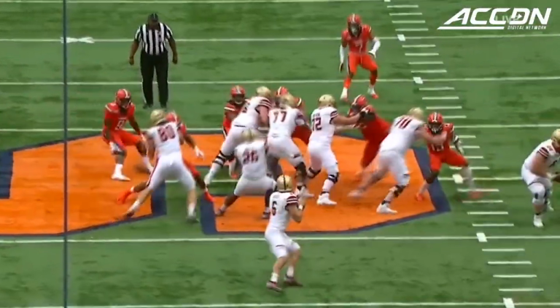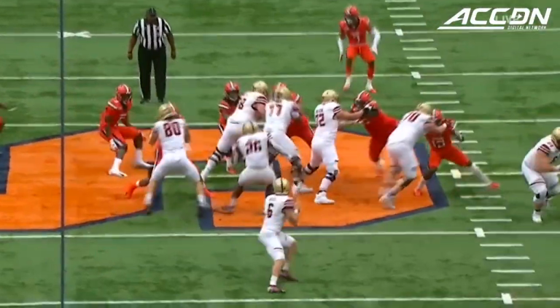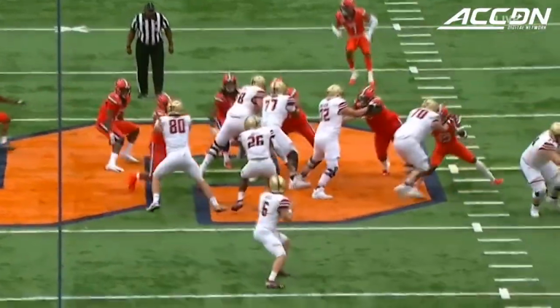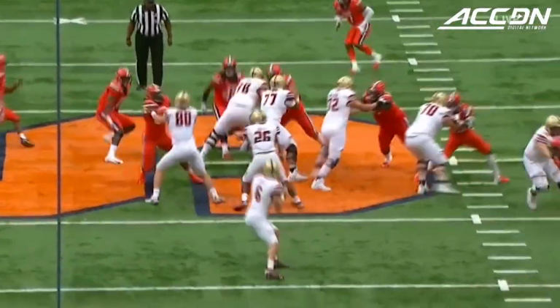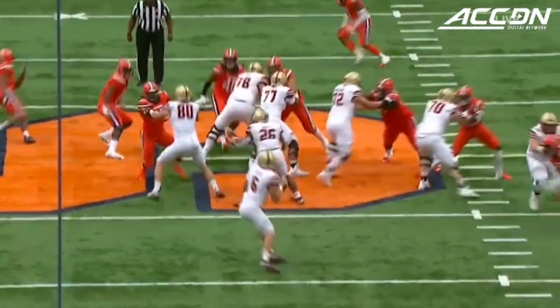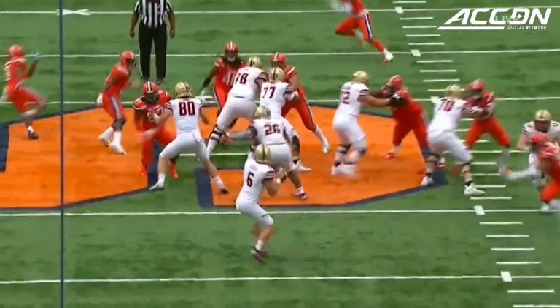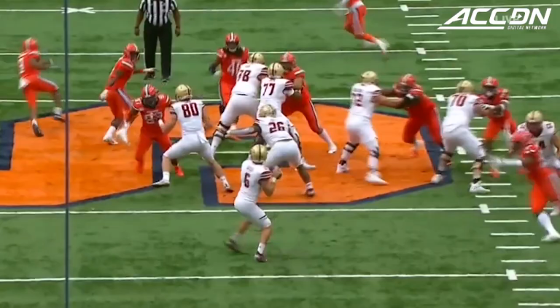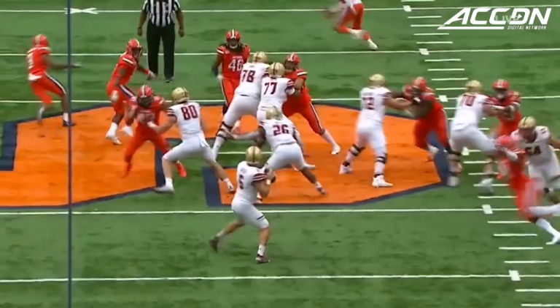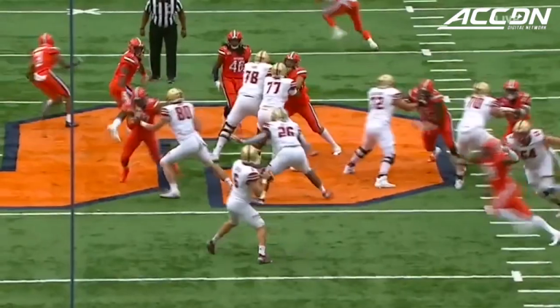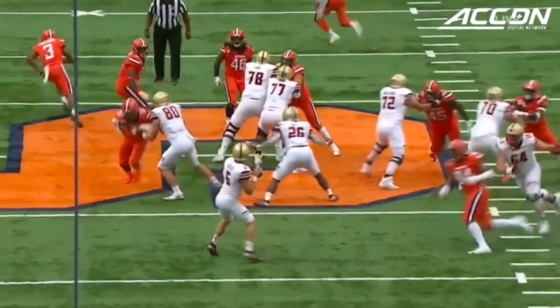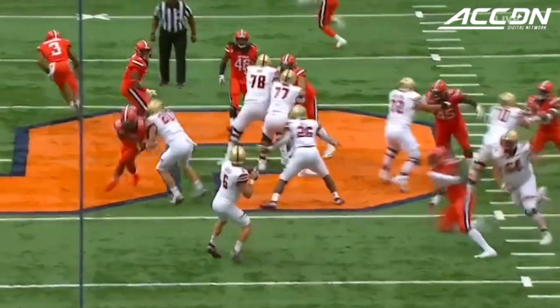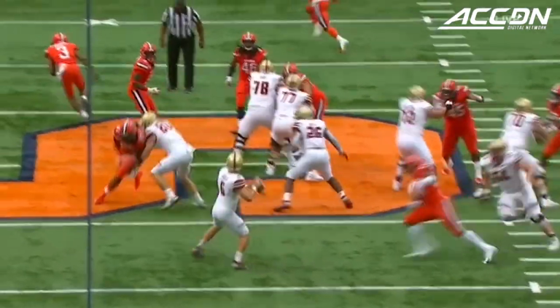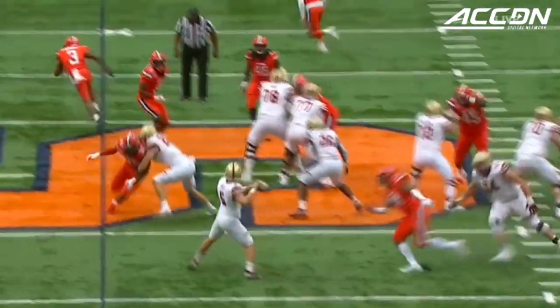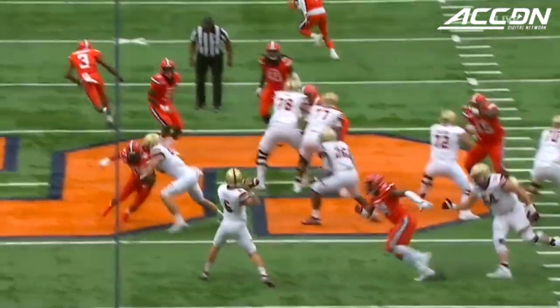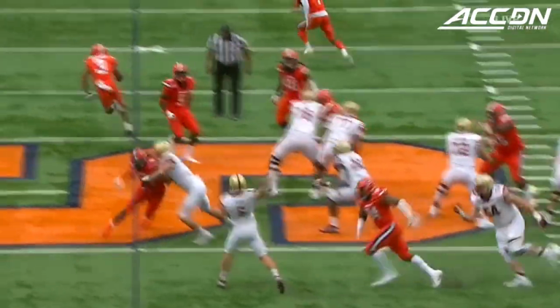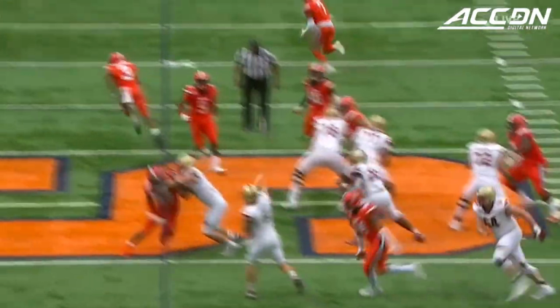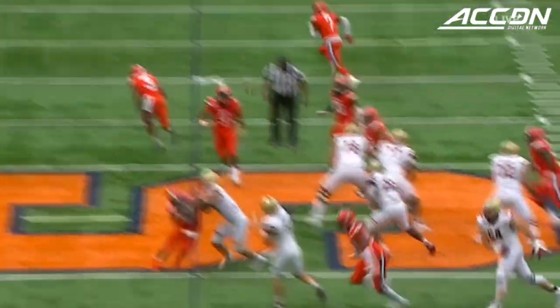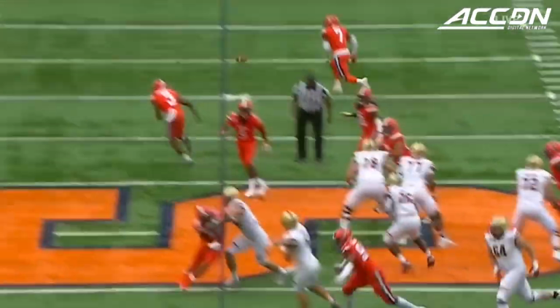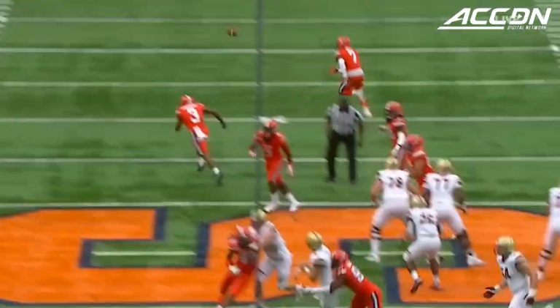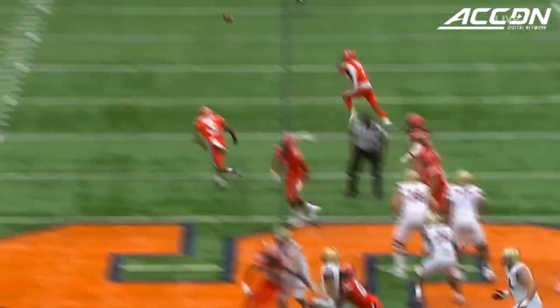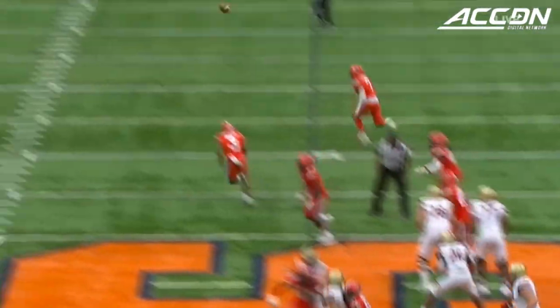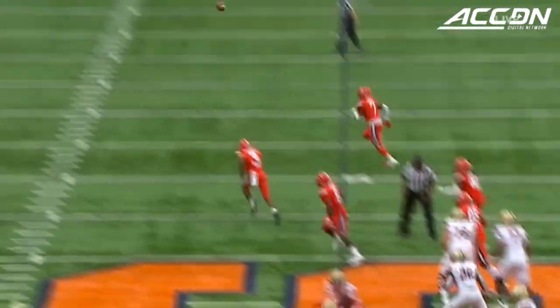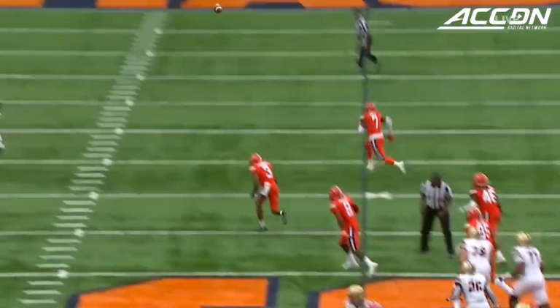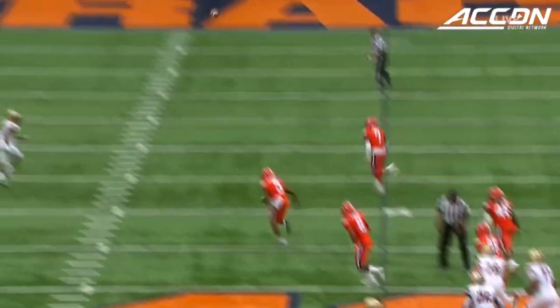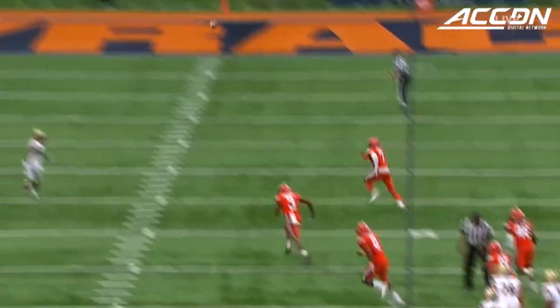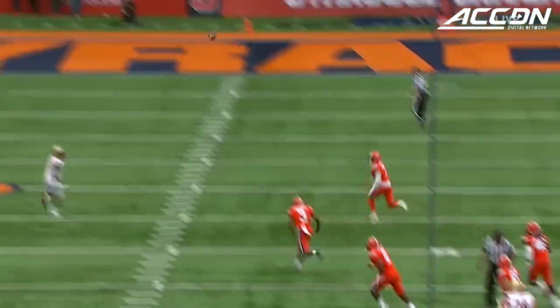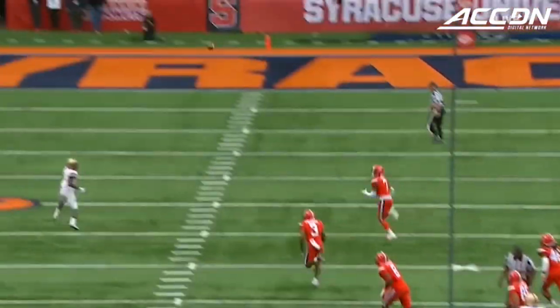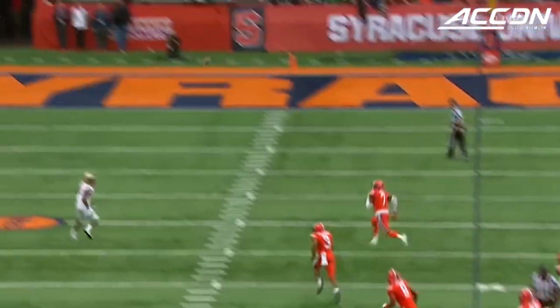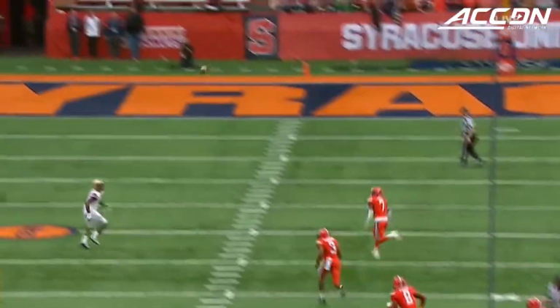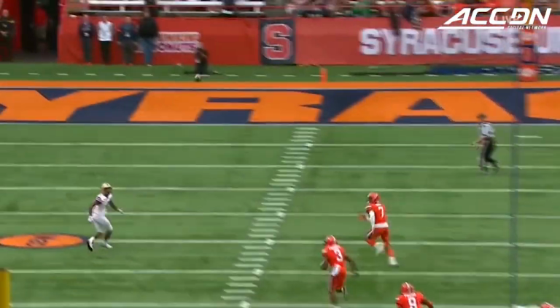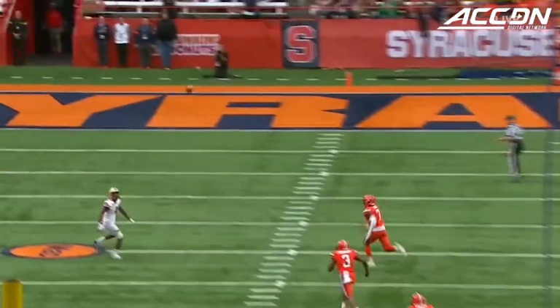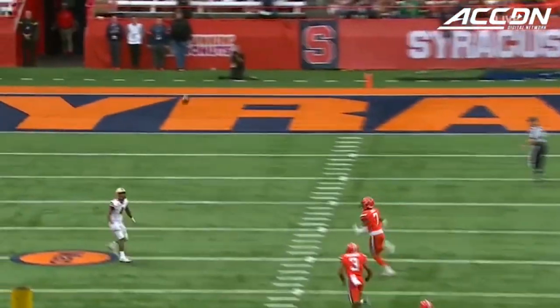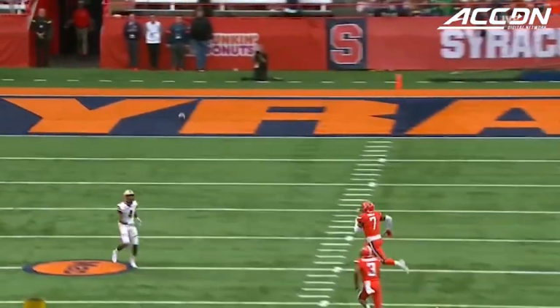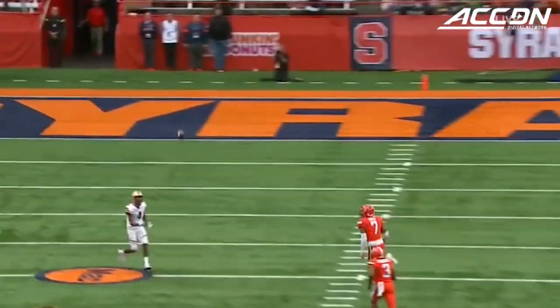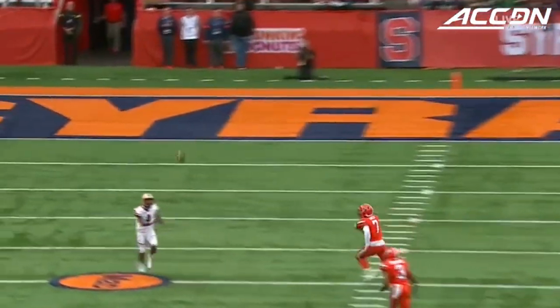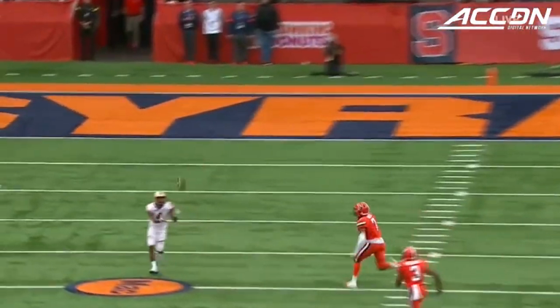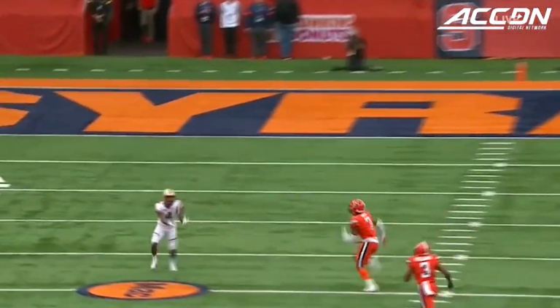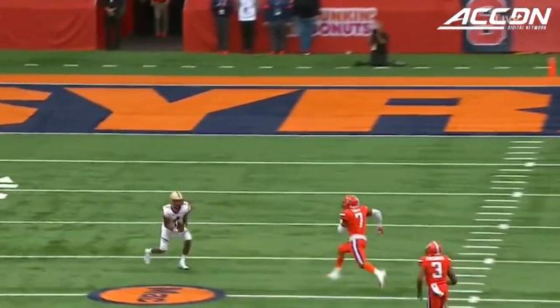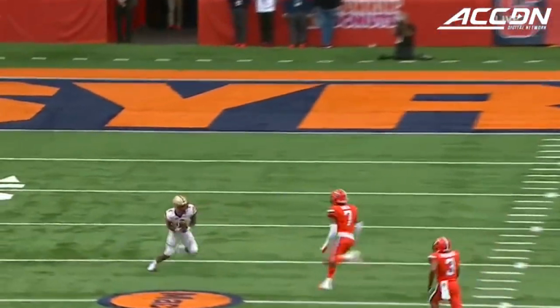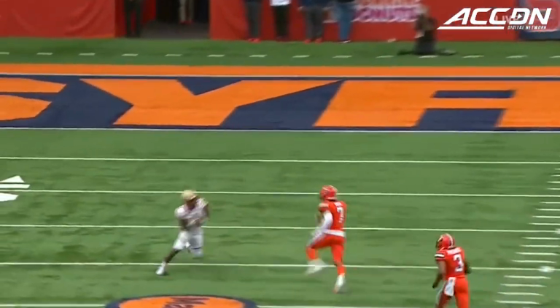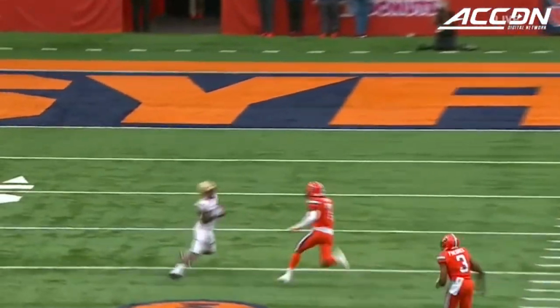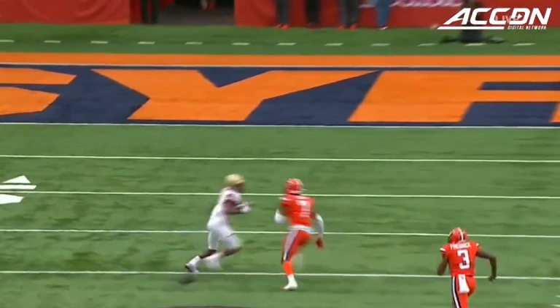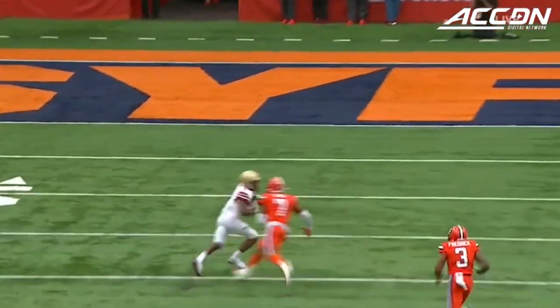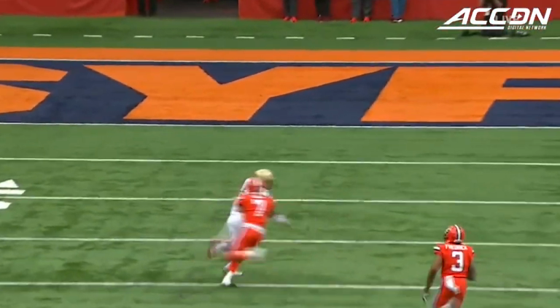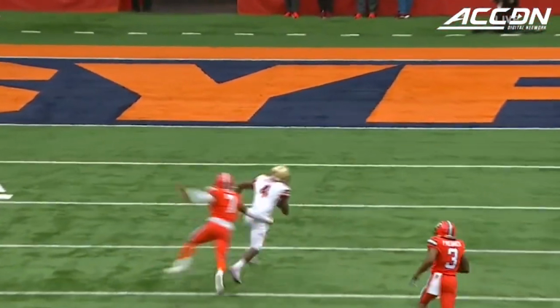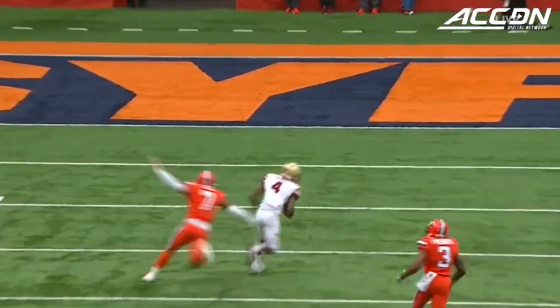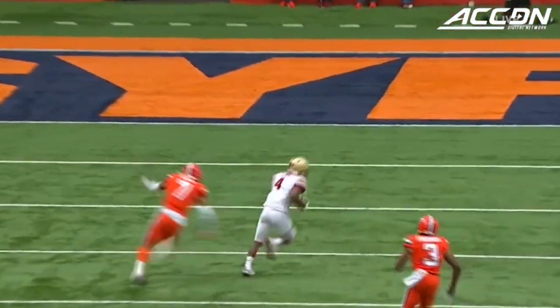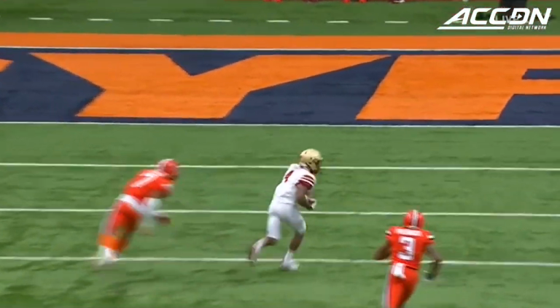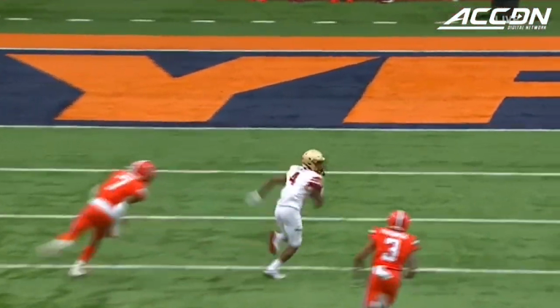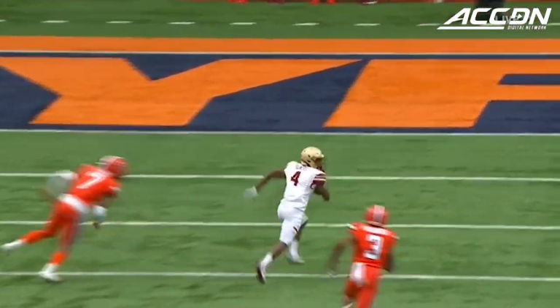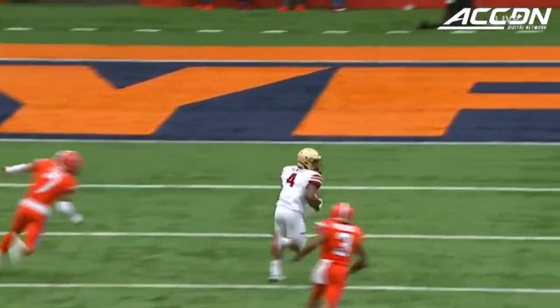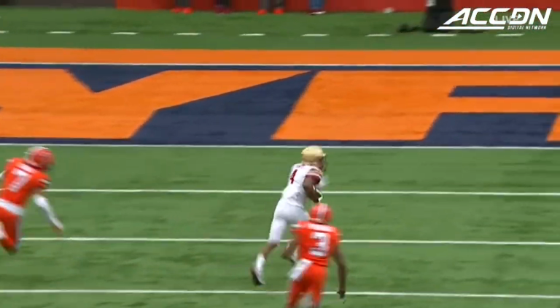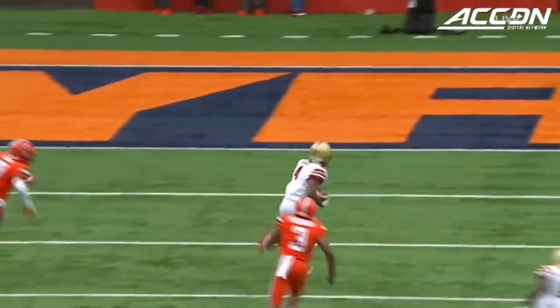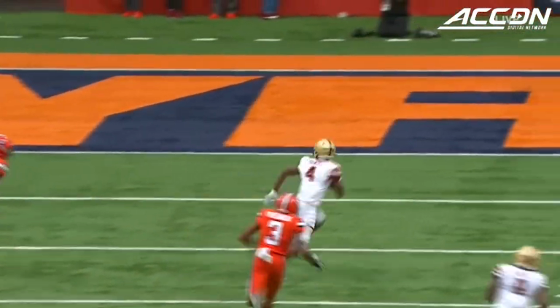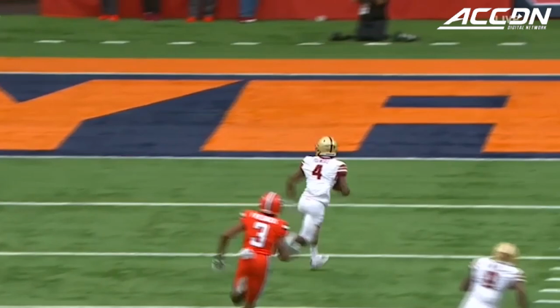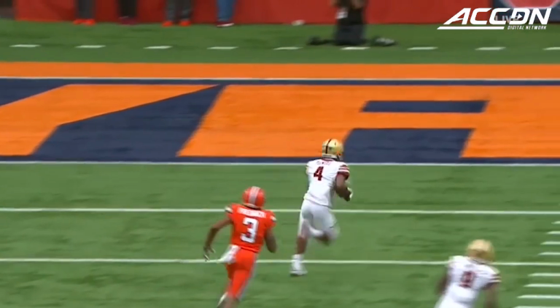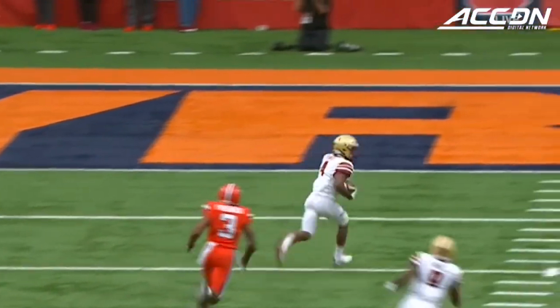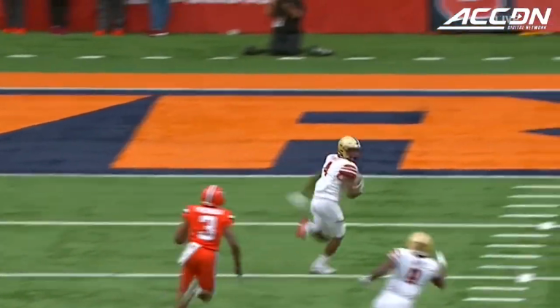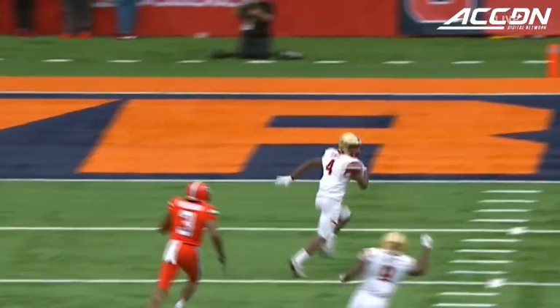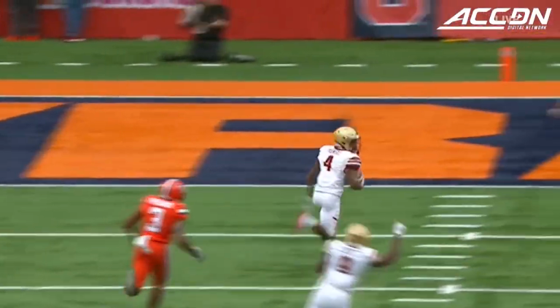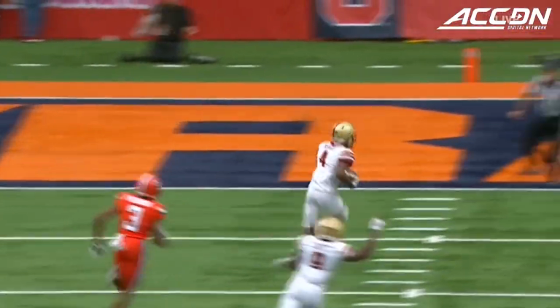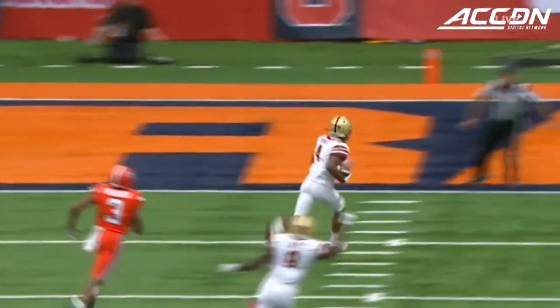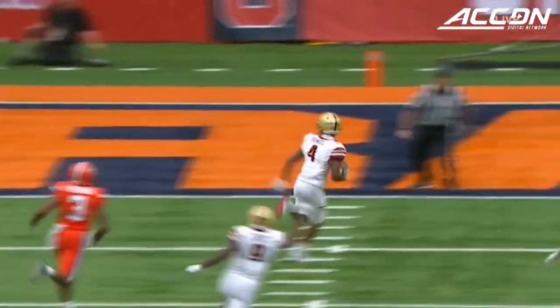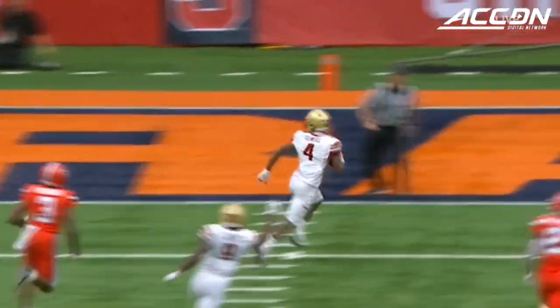Grosell shoots it, wide open as Flowers — the catch is made, and Zay Flowers will score!